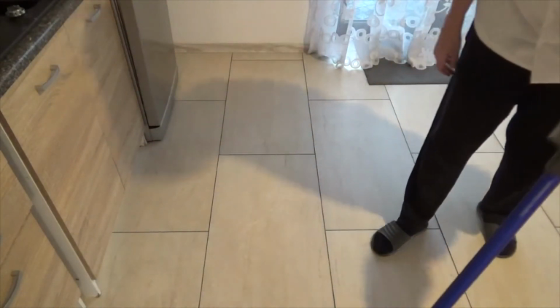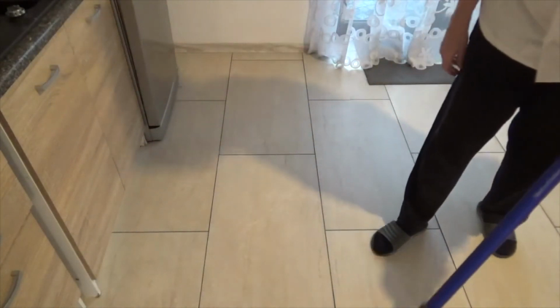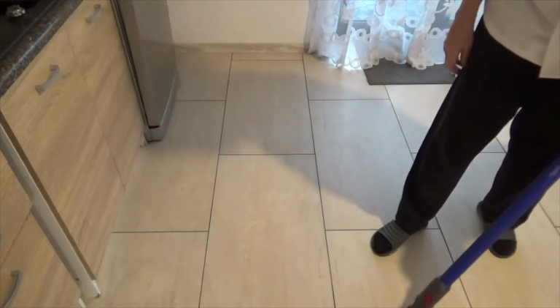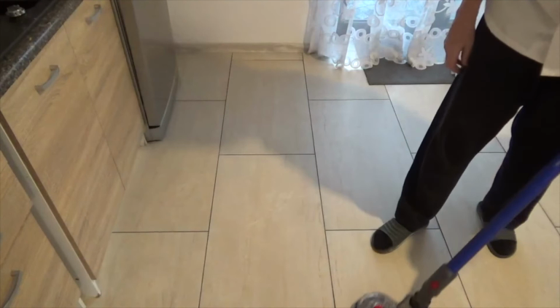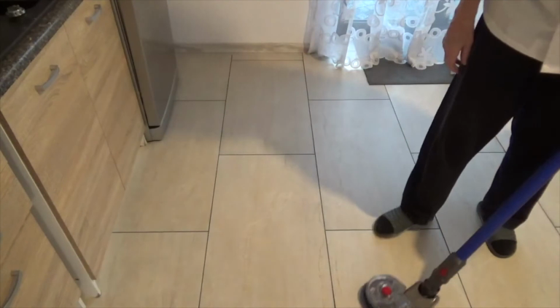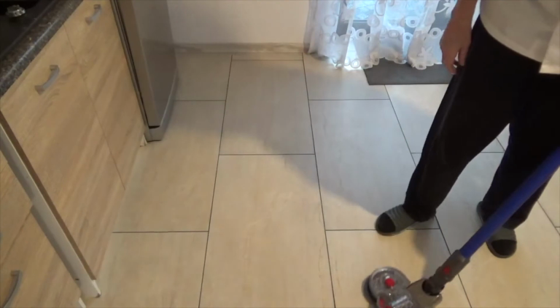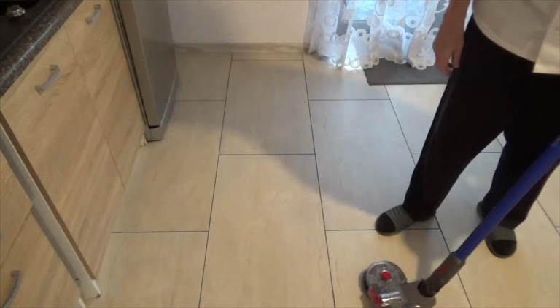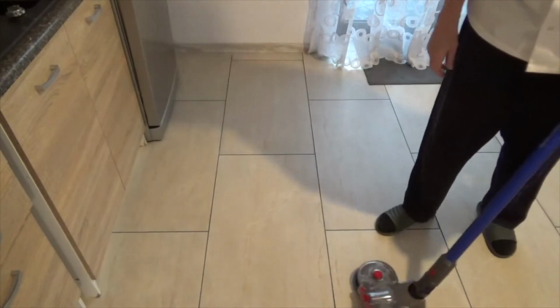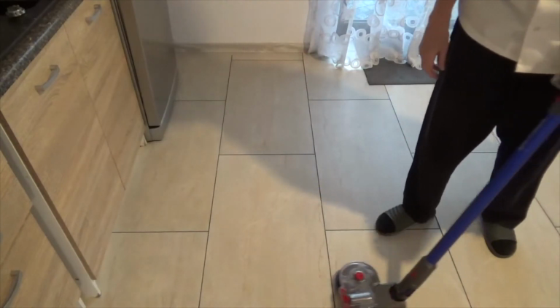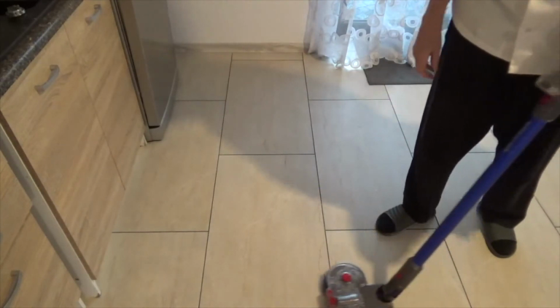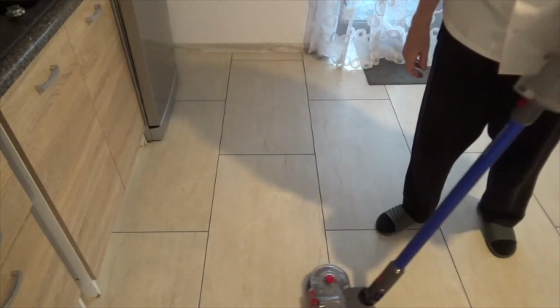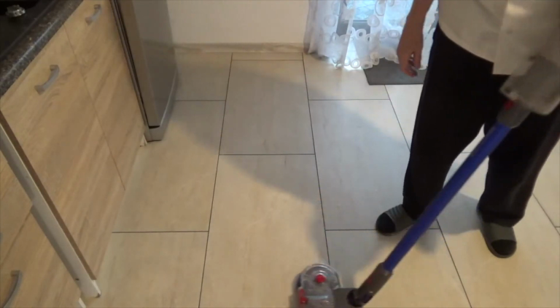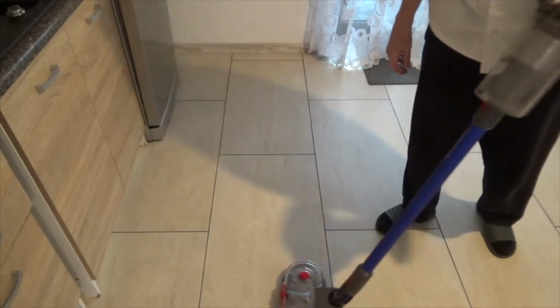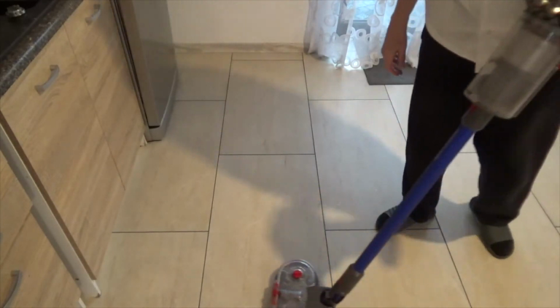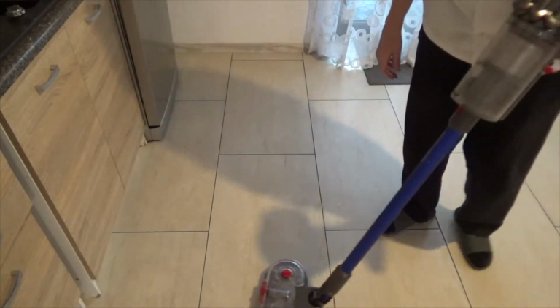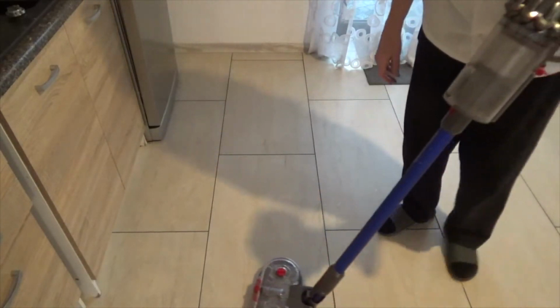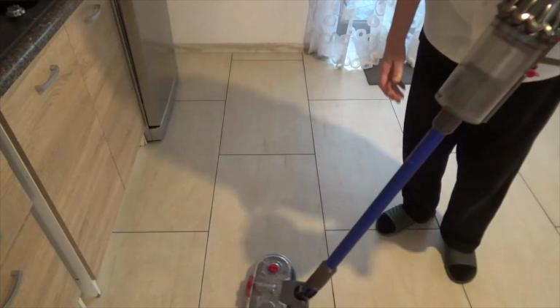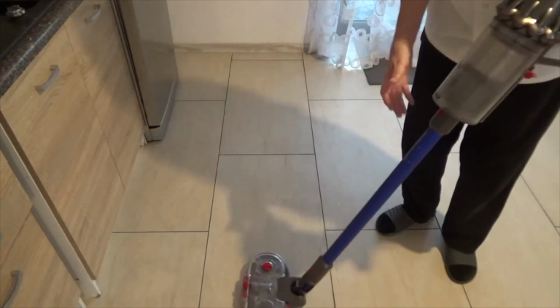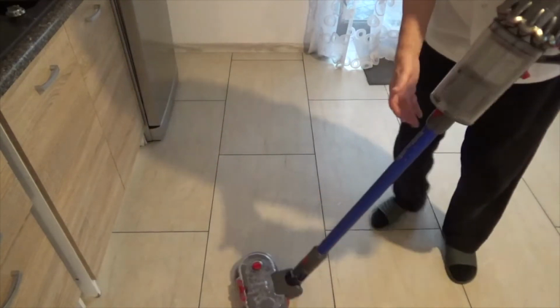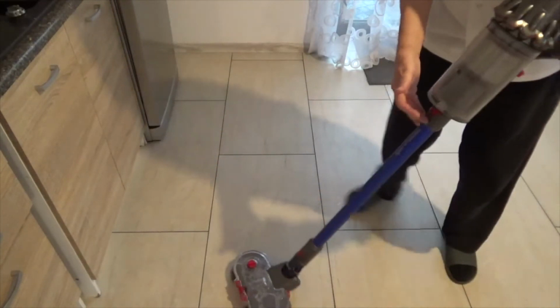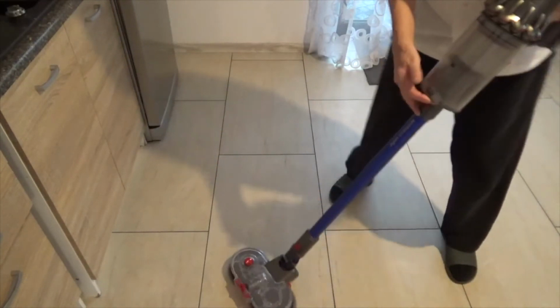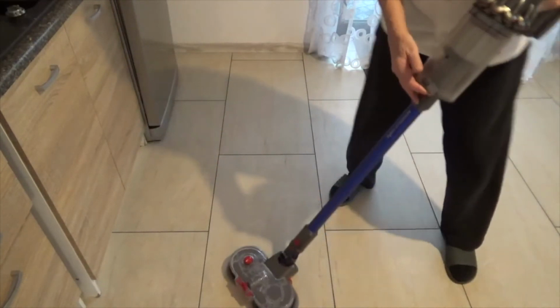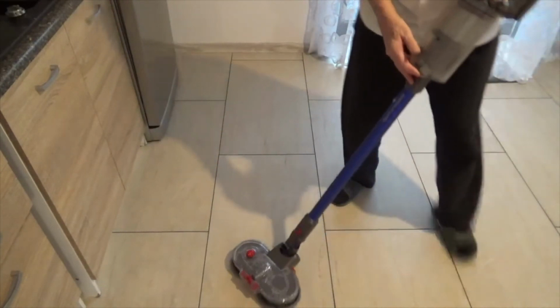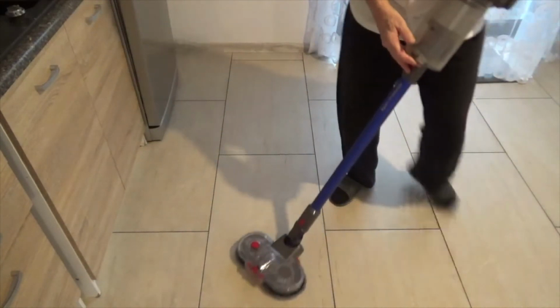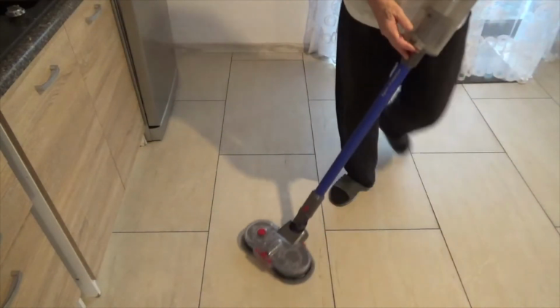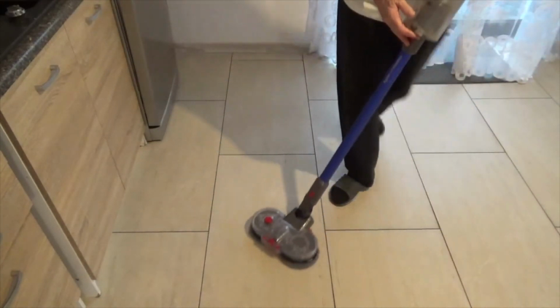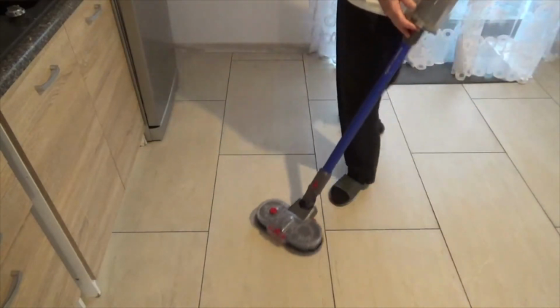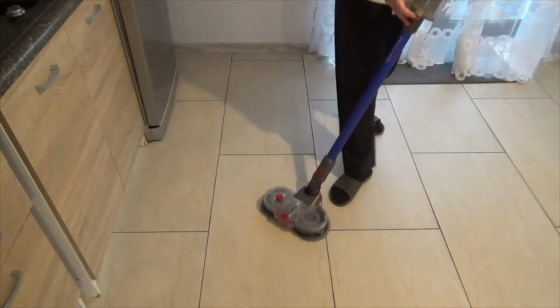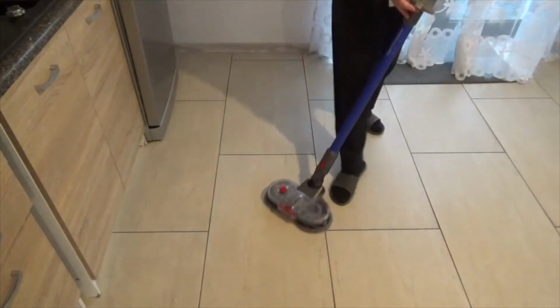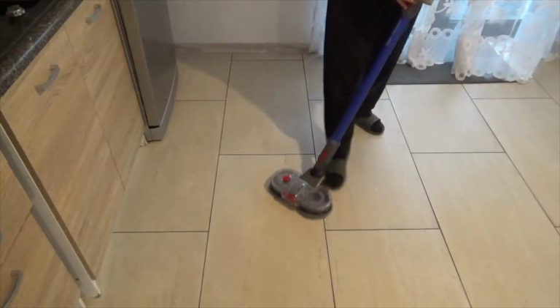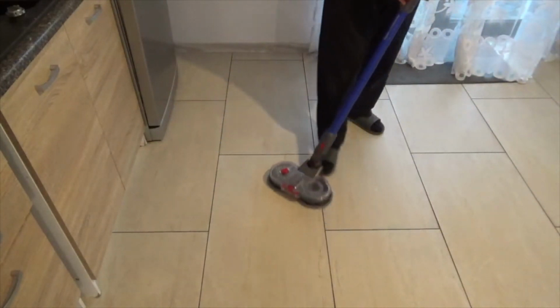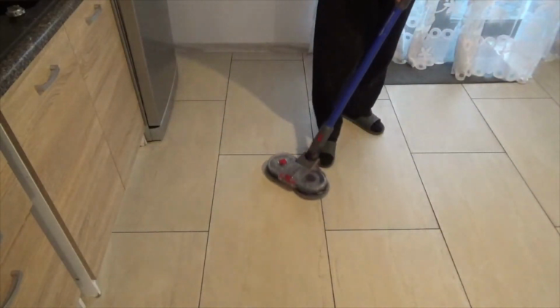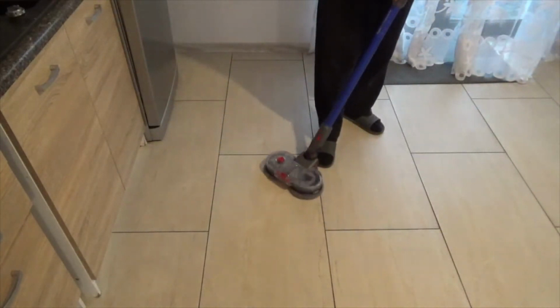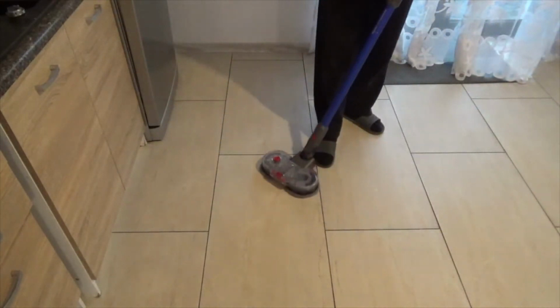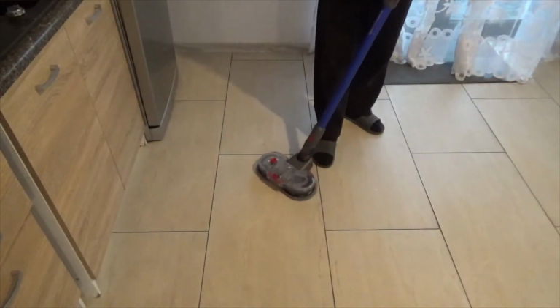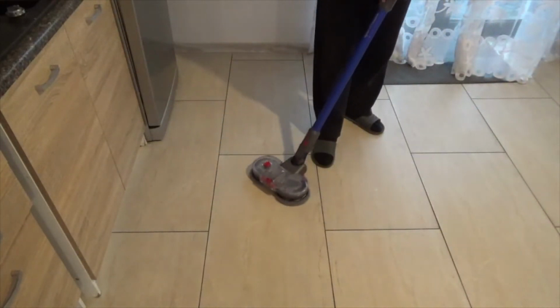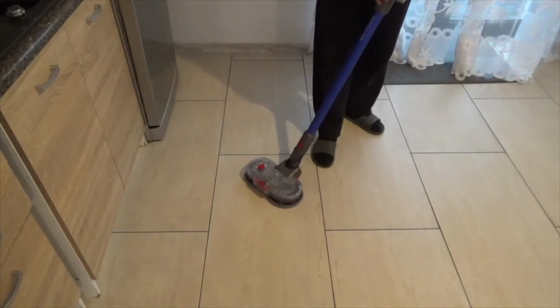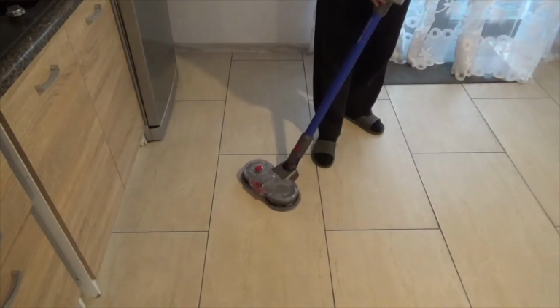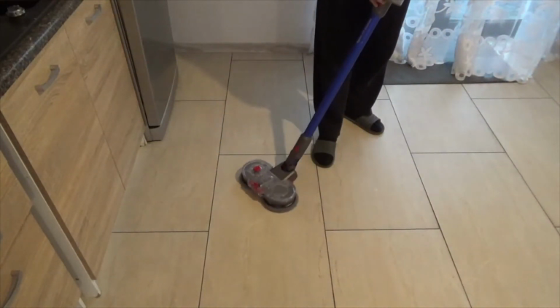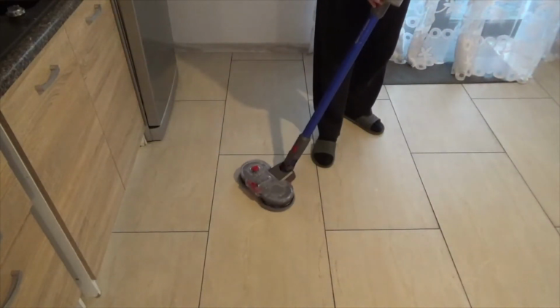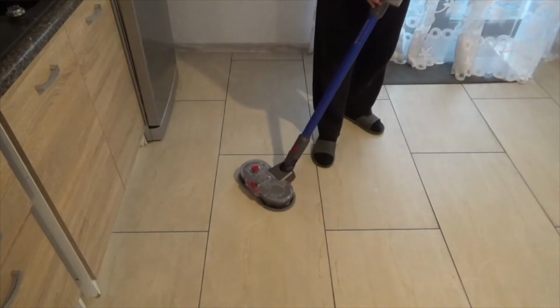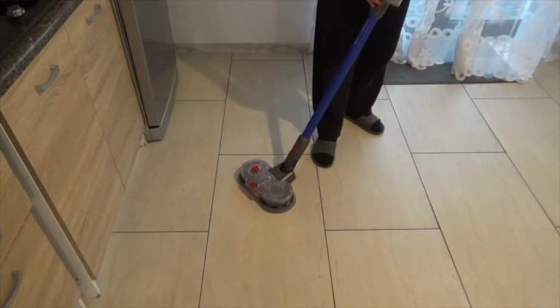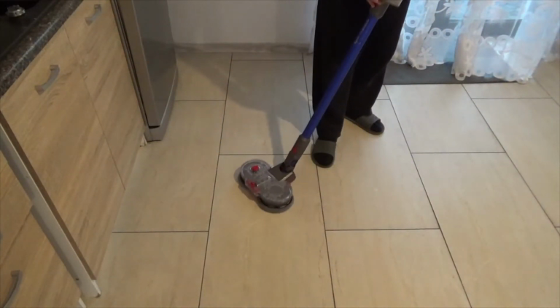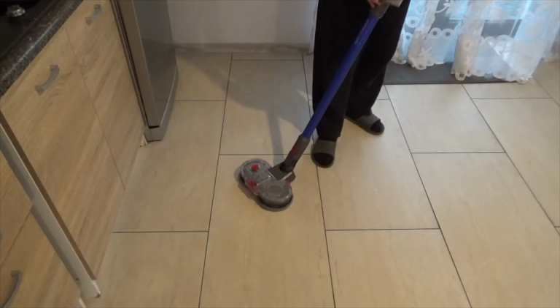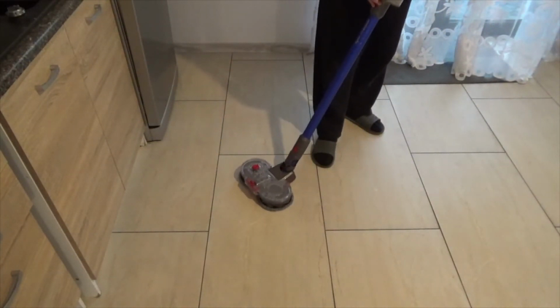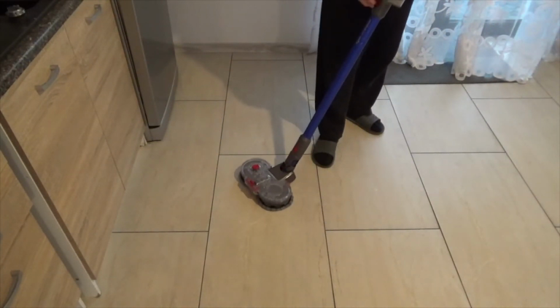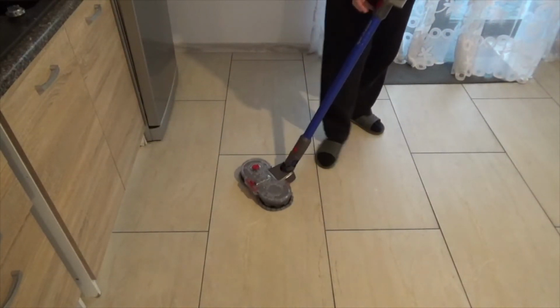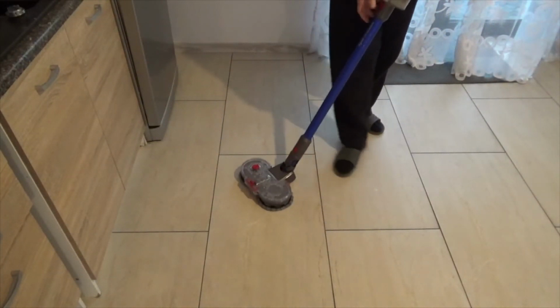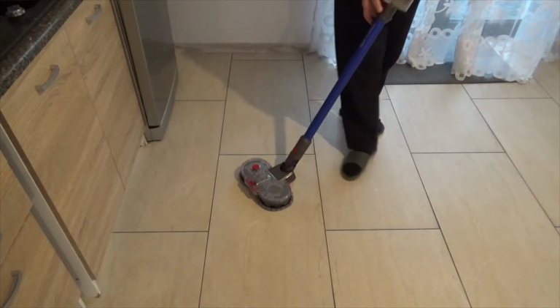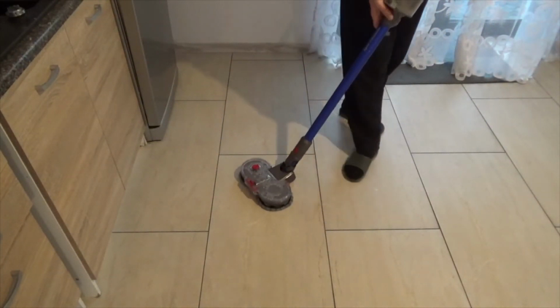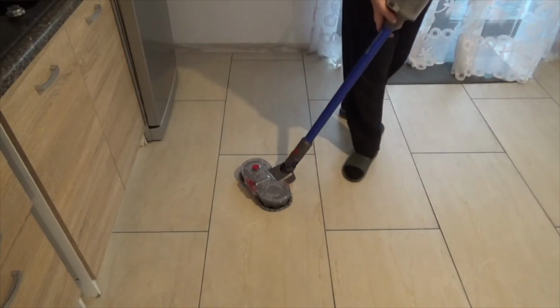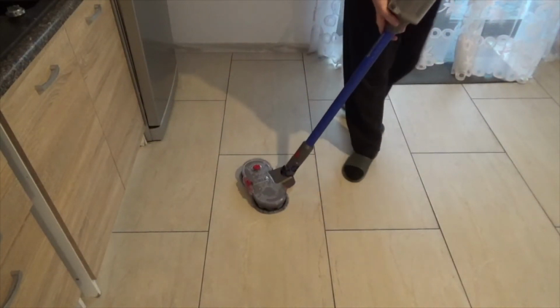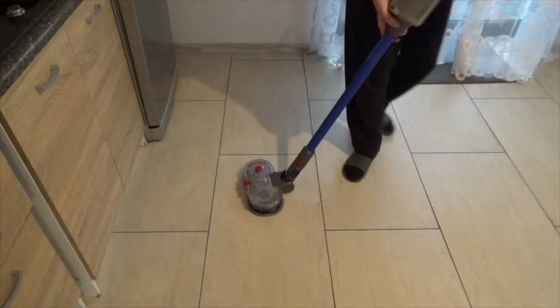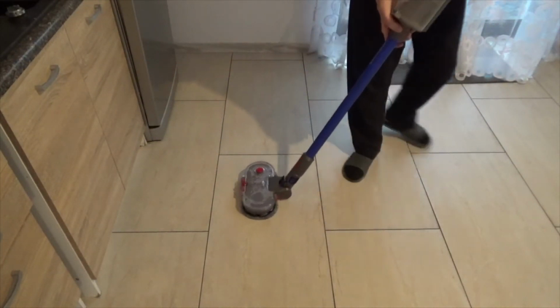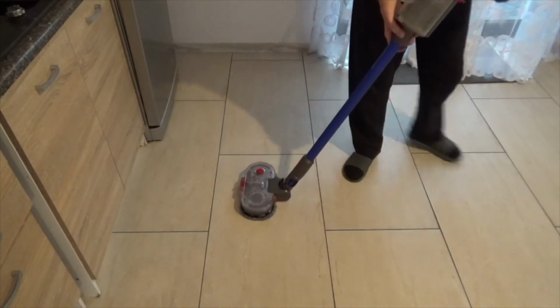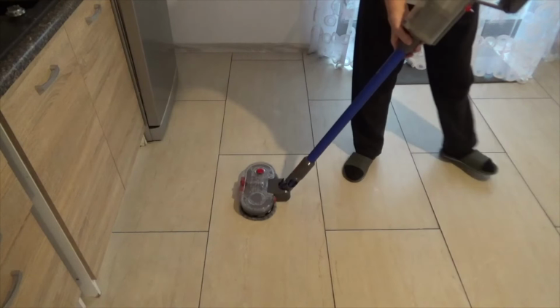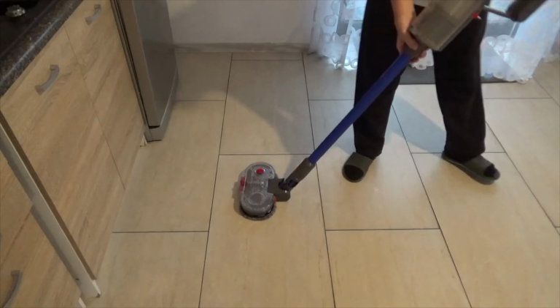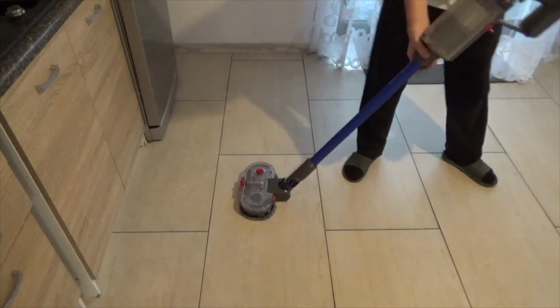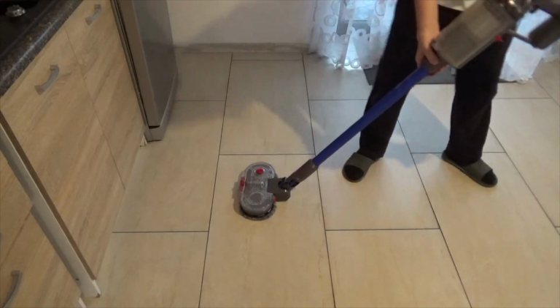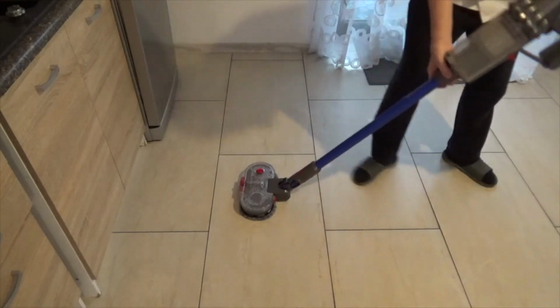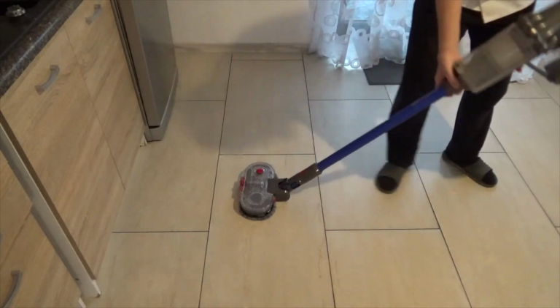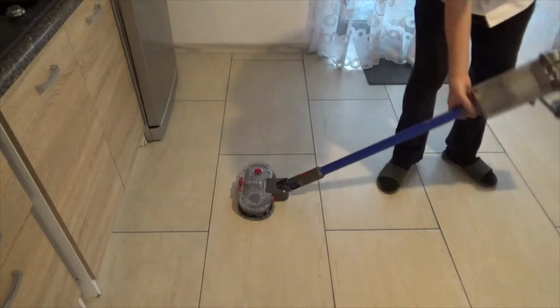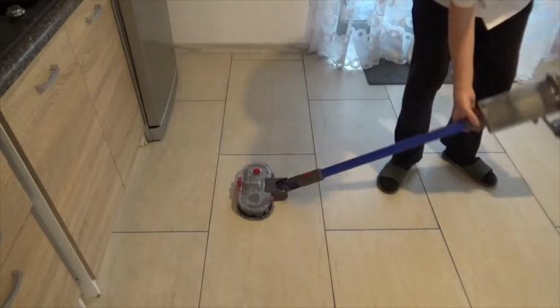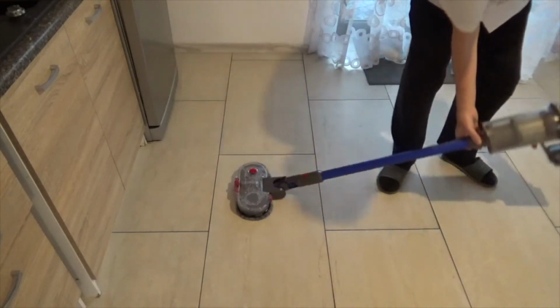So there we are — the Dyson electric mop attachment.